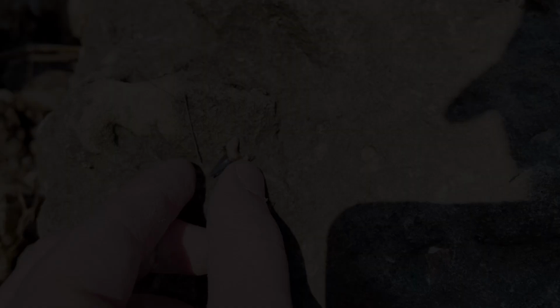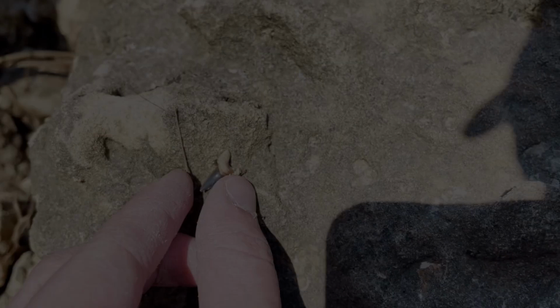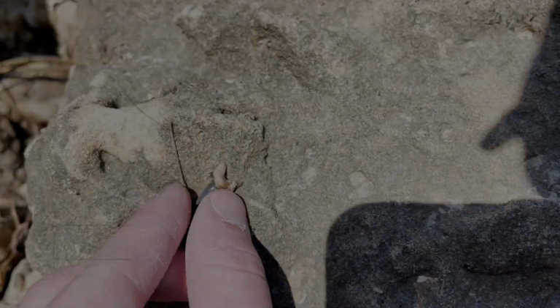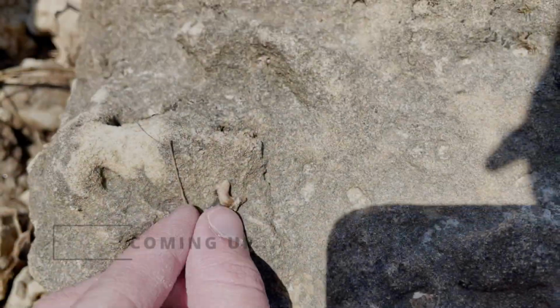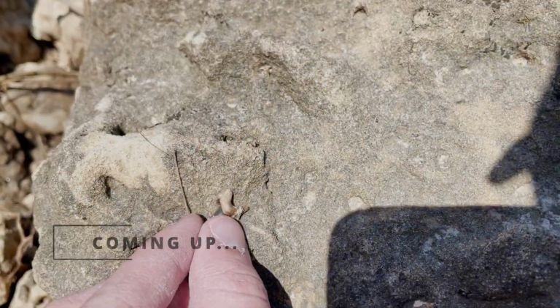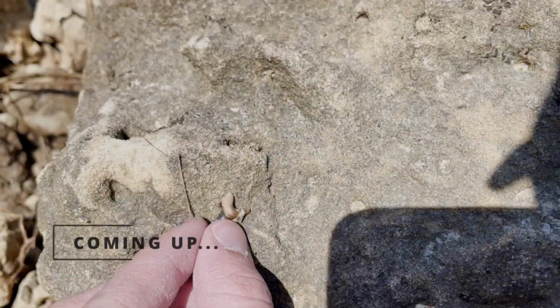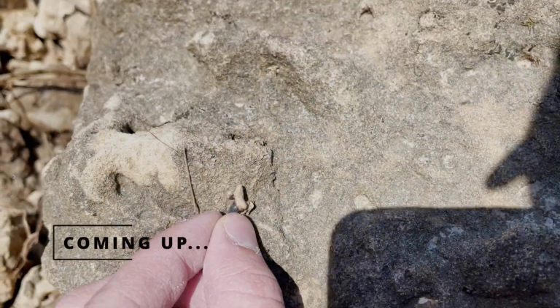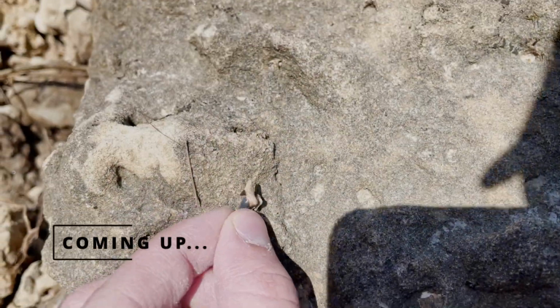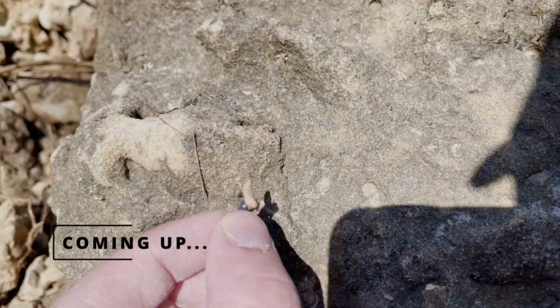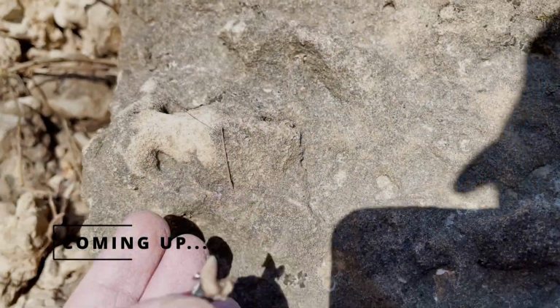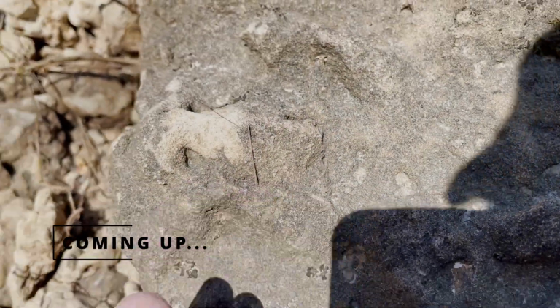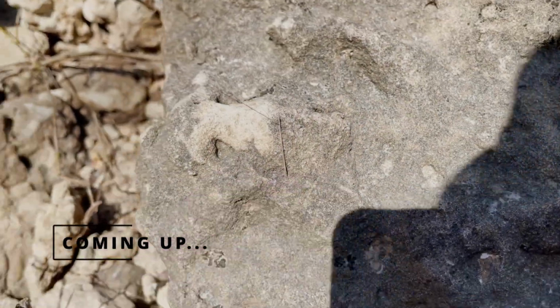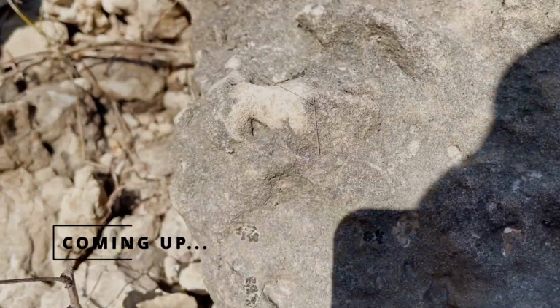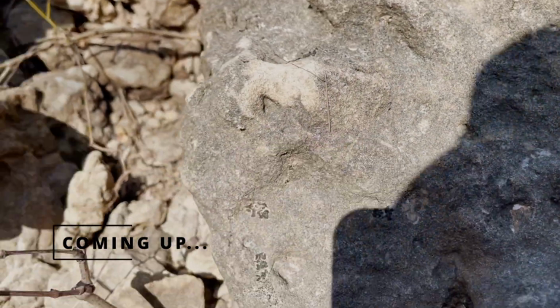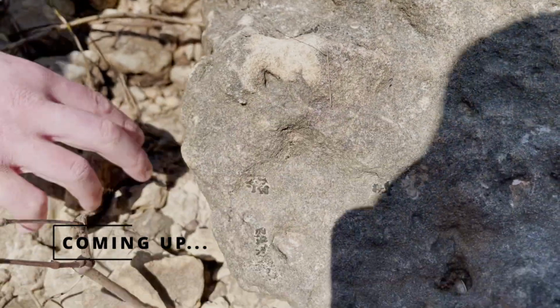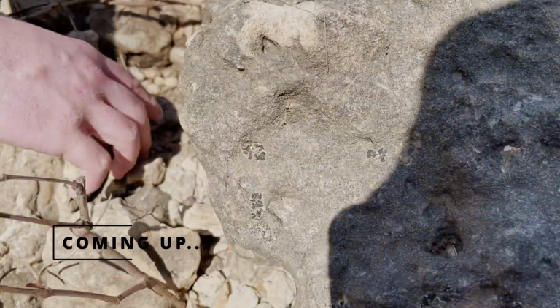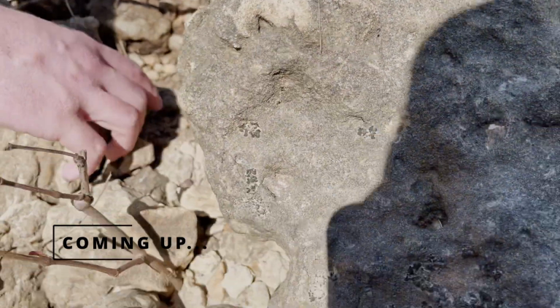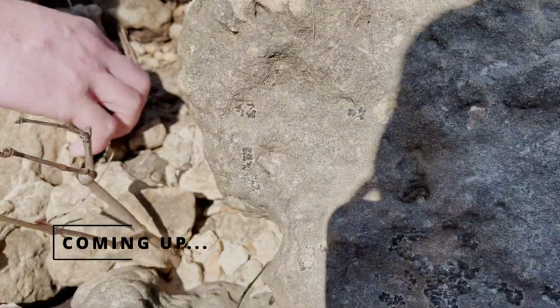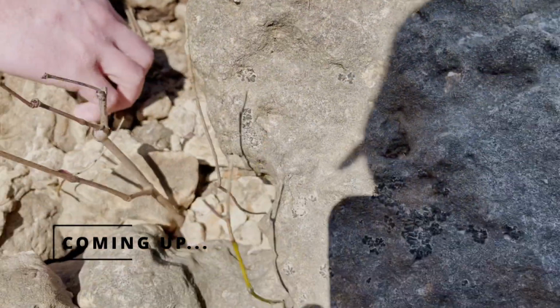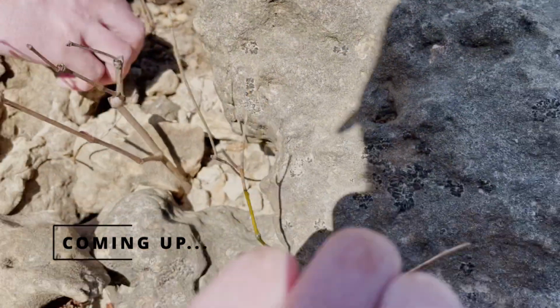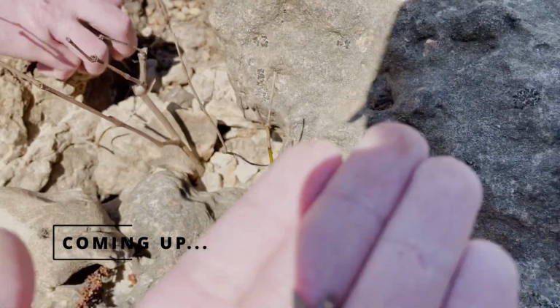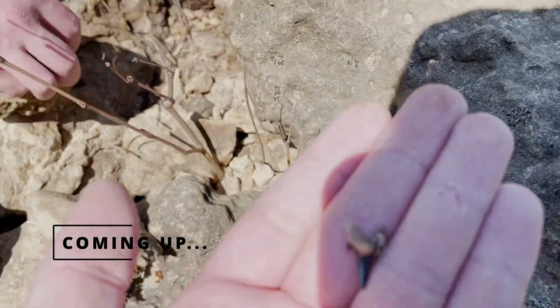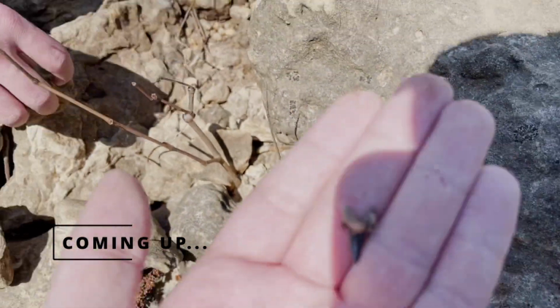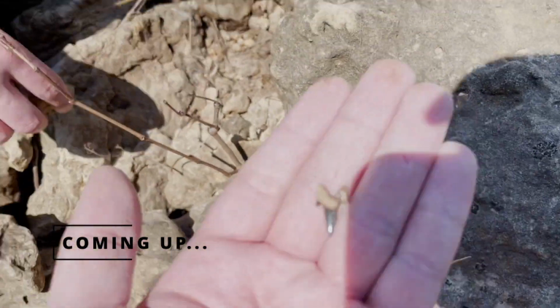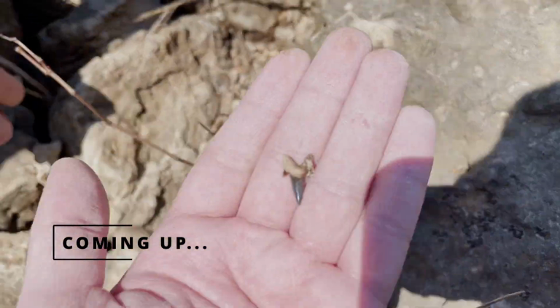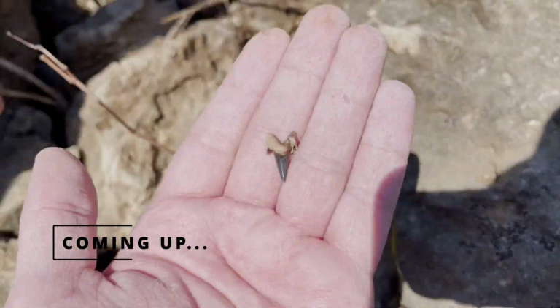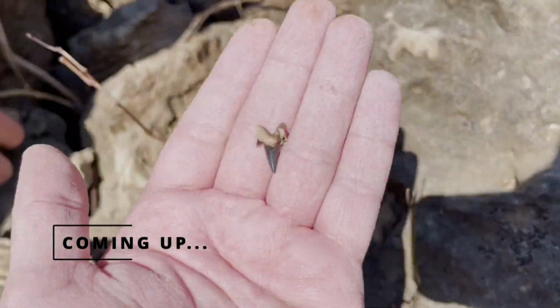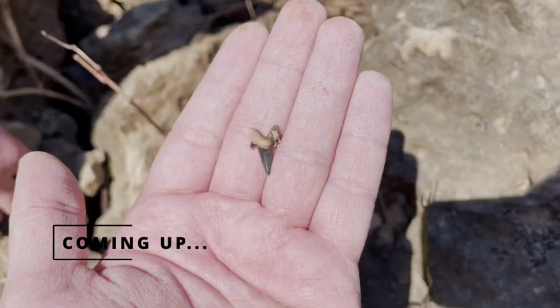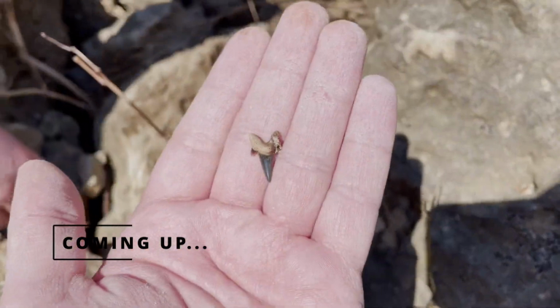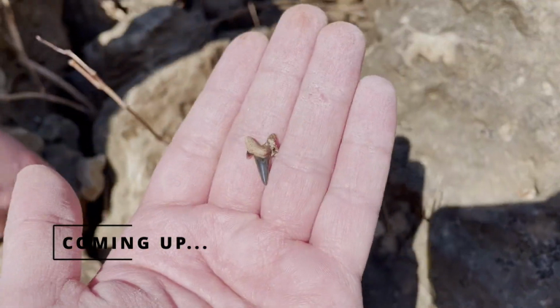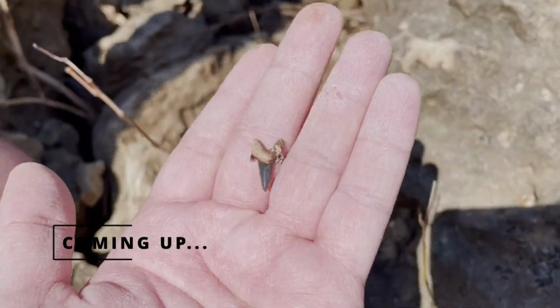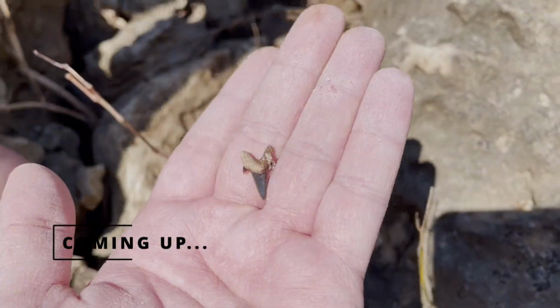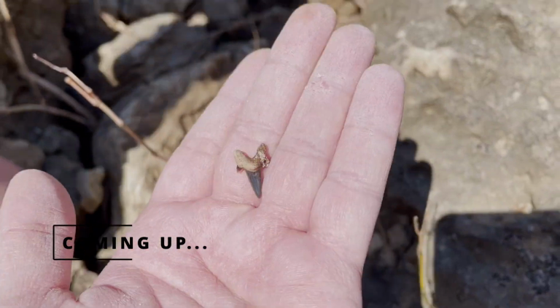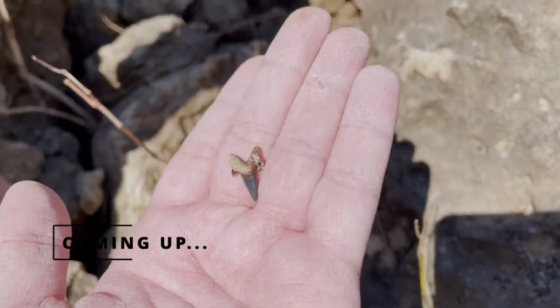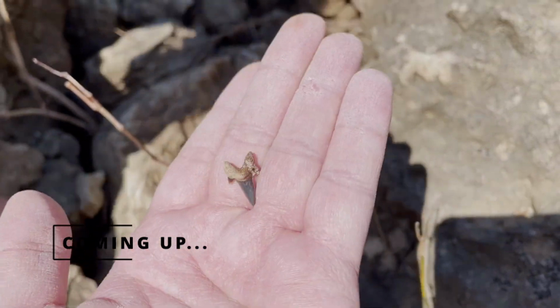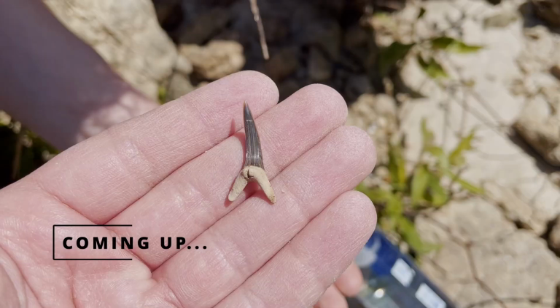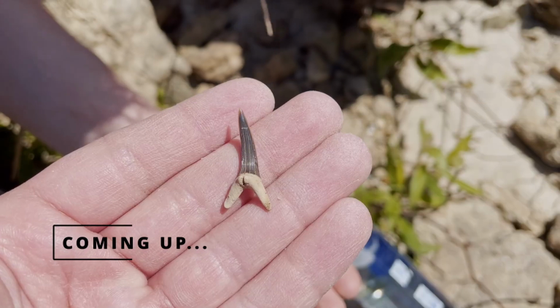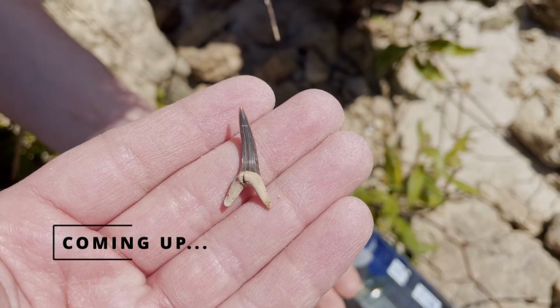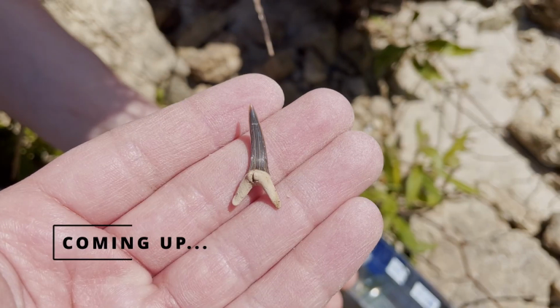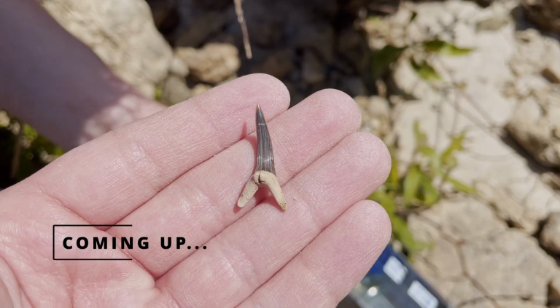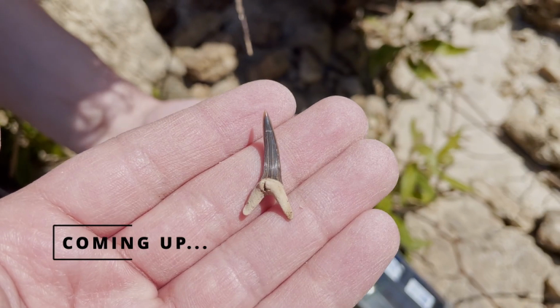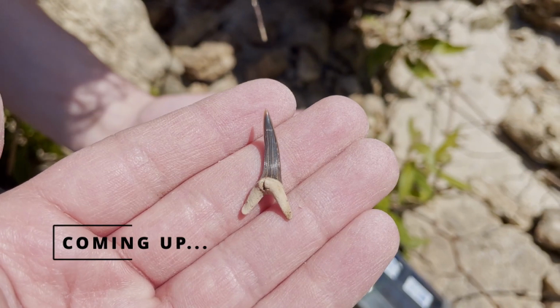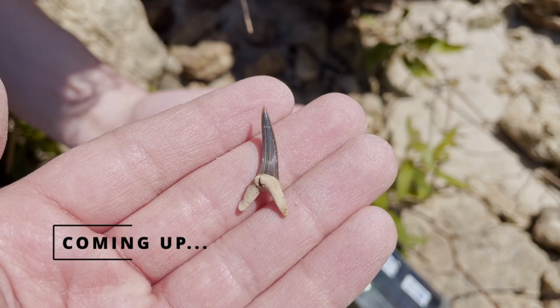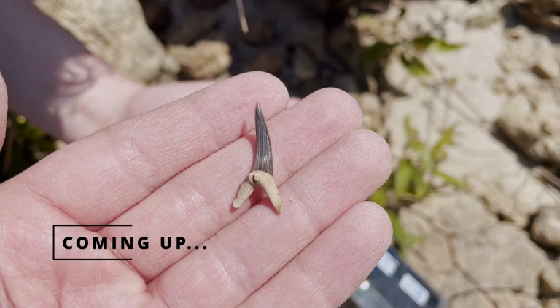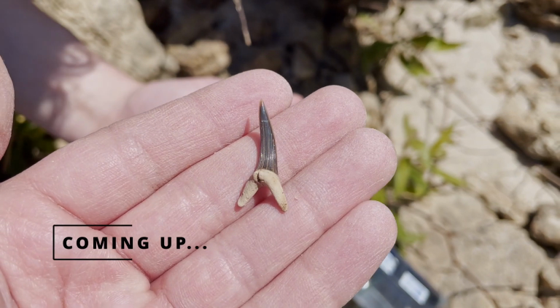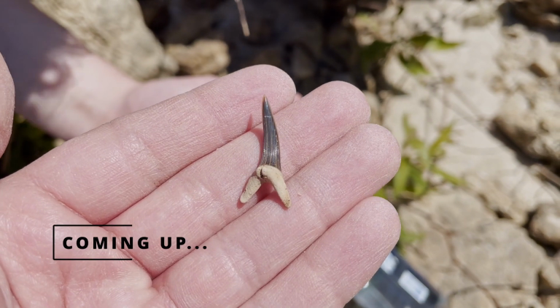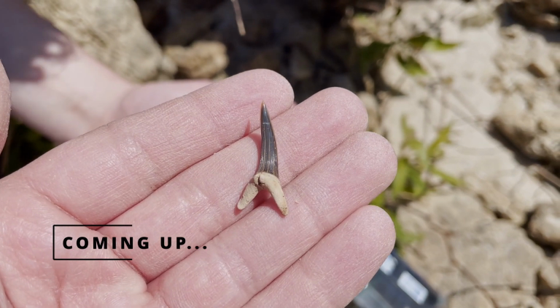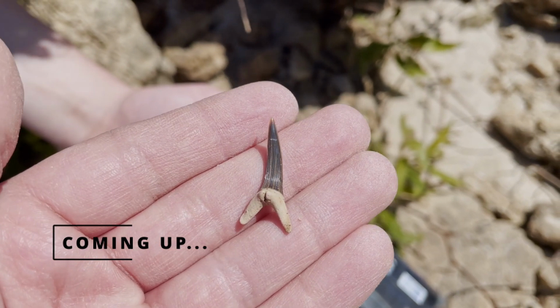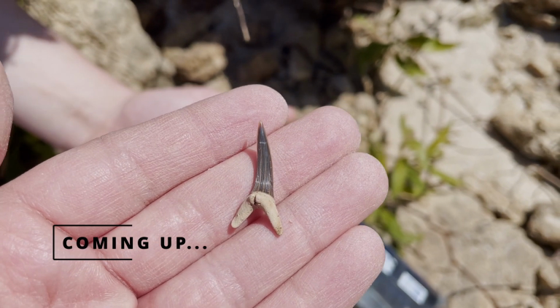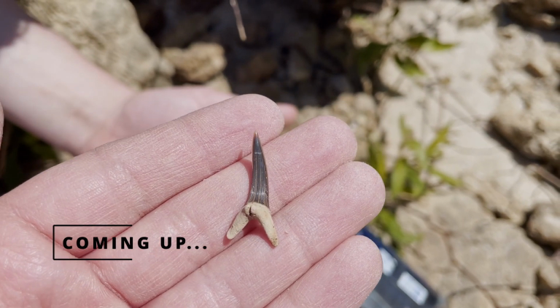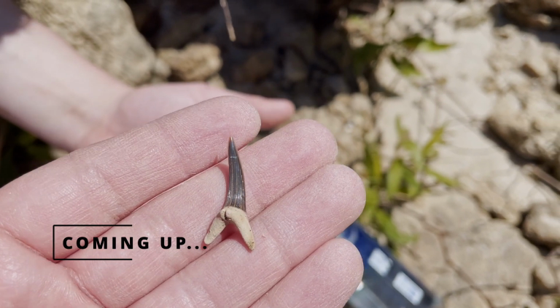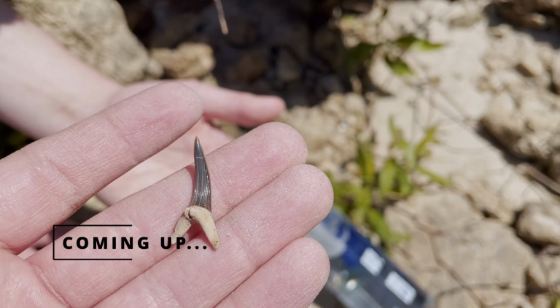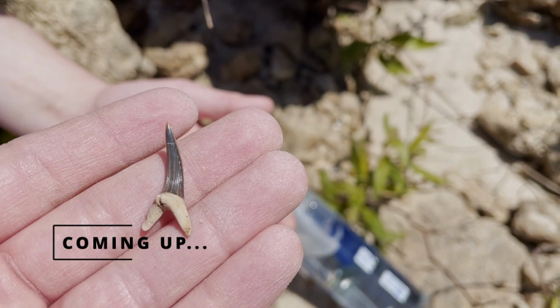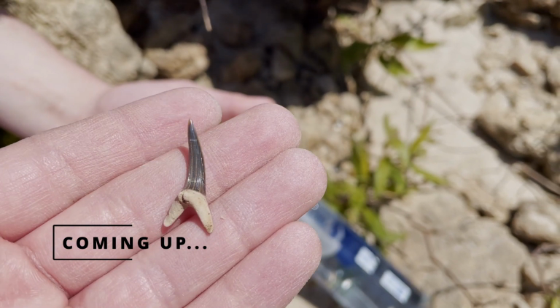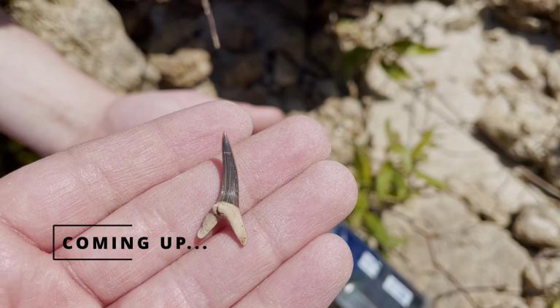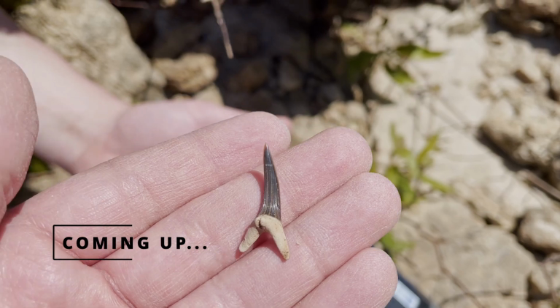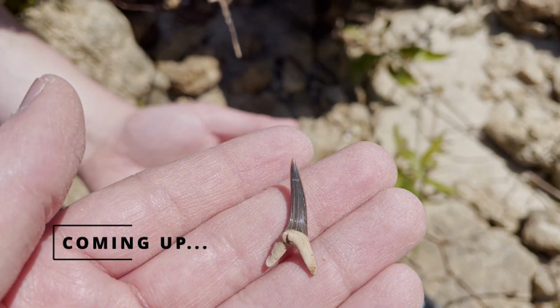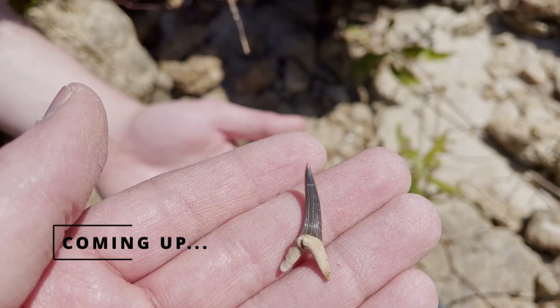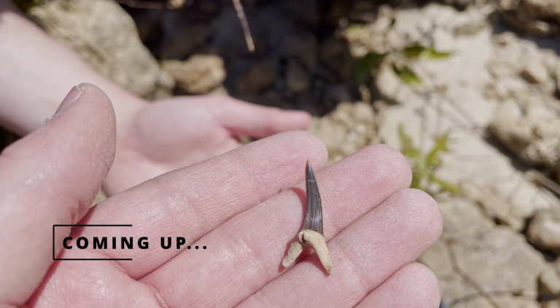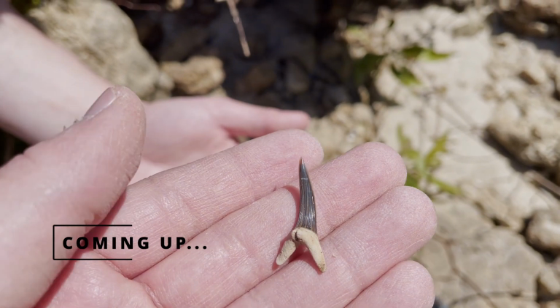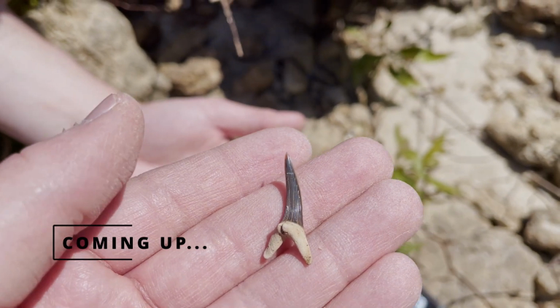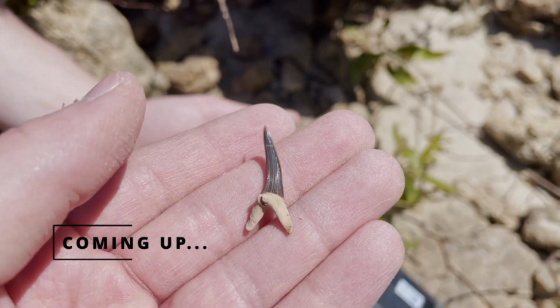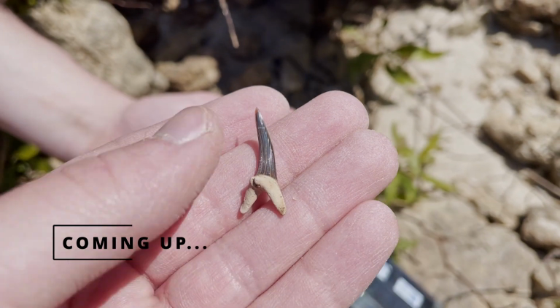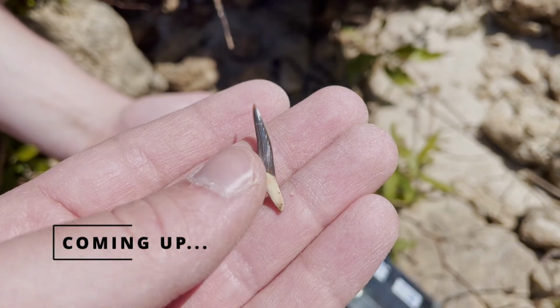That's a Cretolamma. Look at the side cusps. Look at that root — pretty much unscathed.